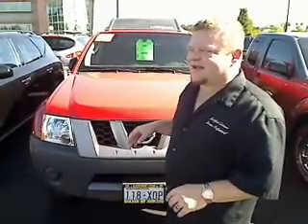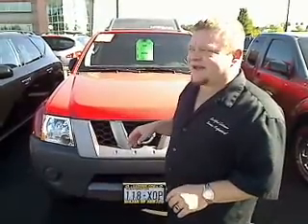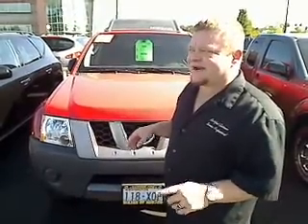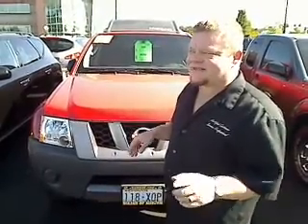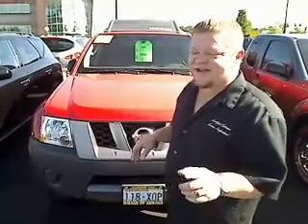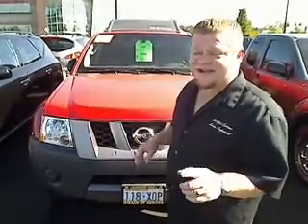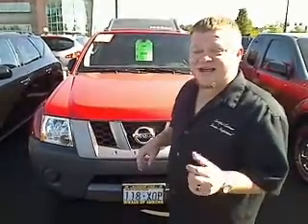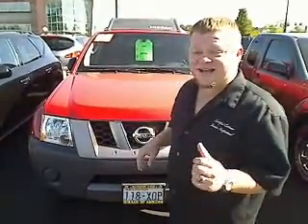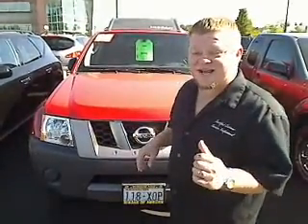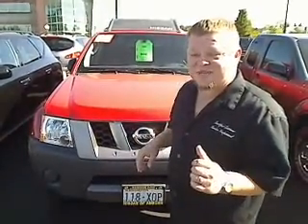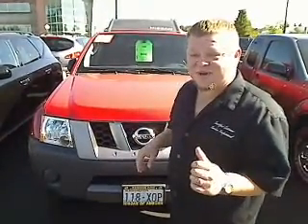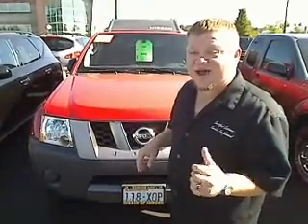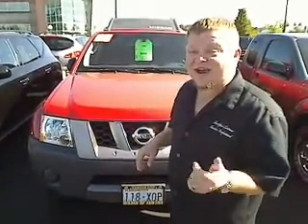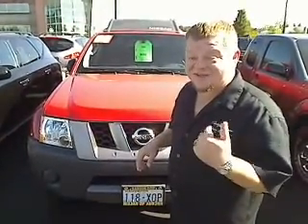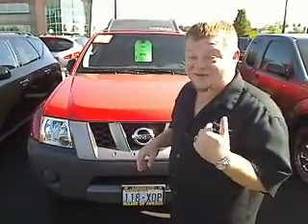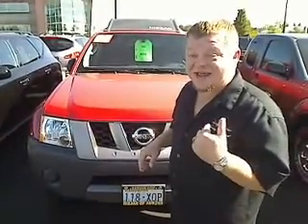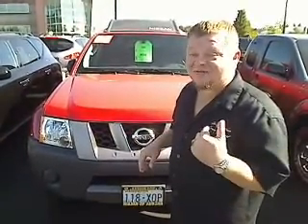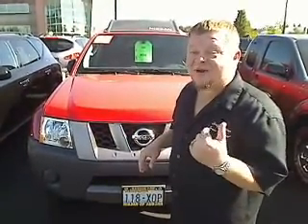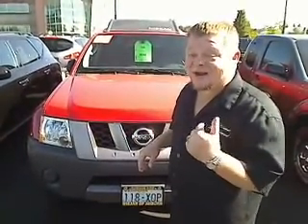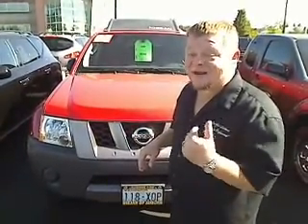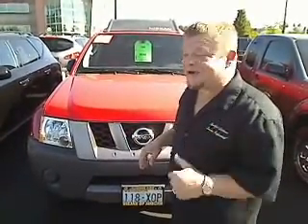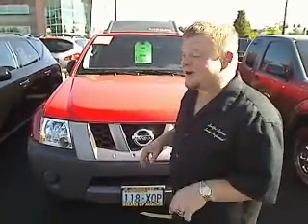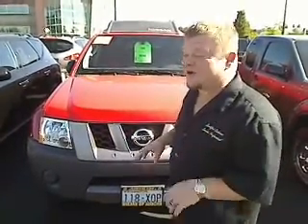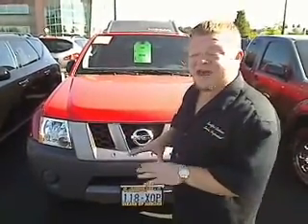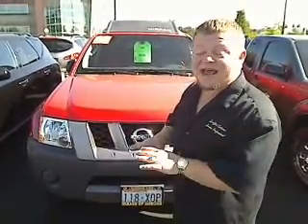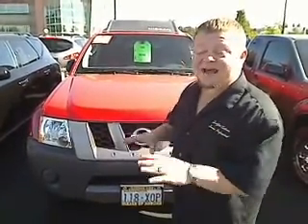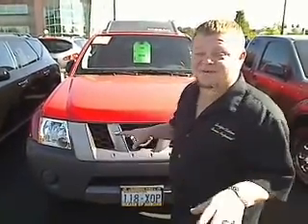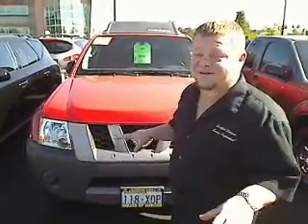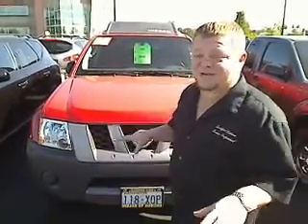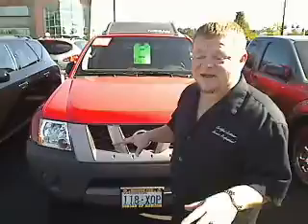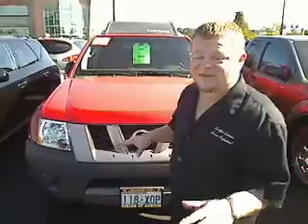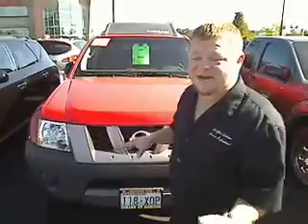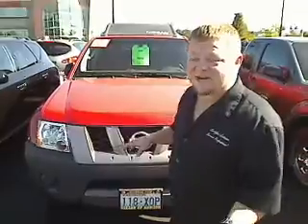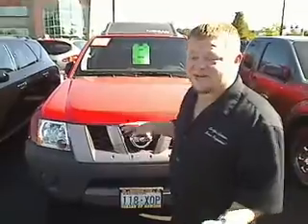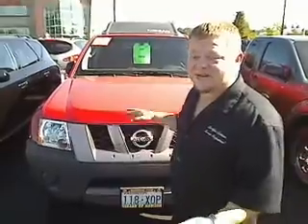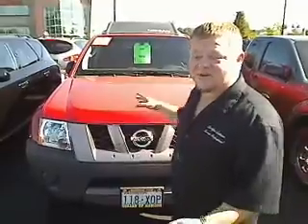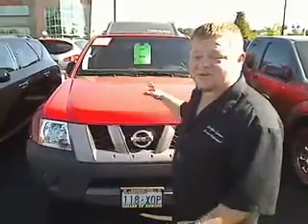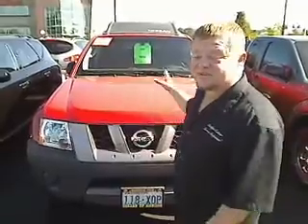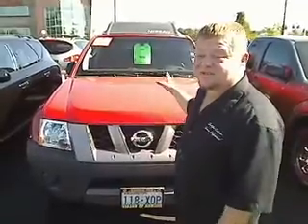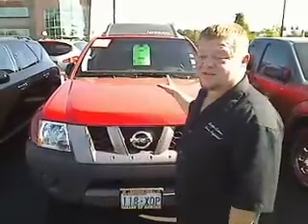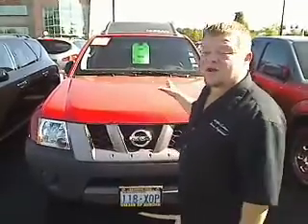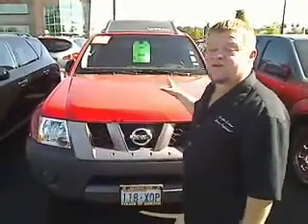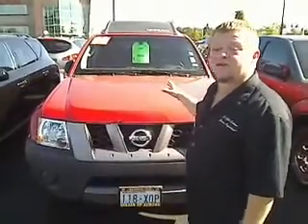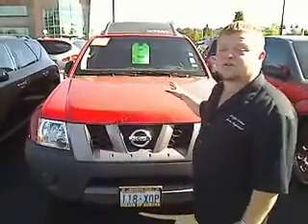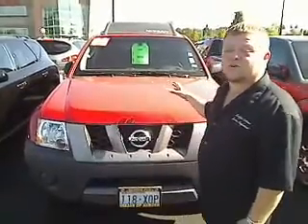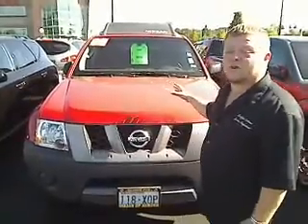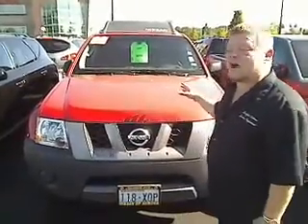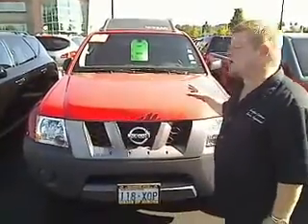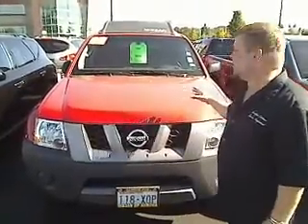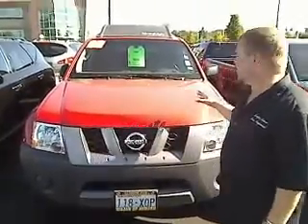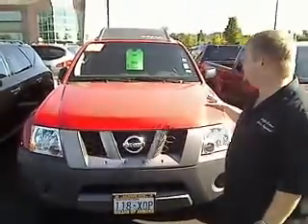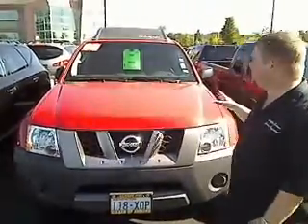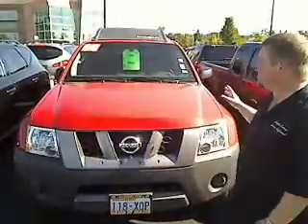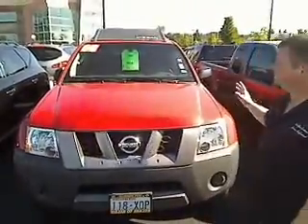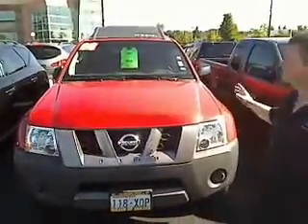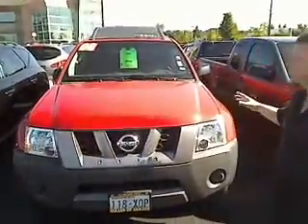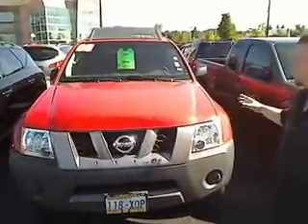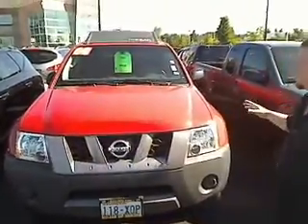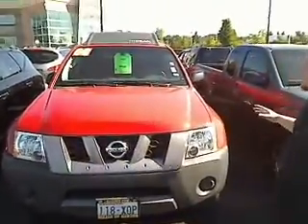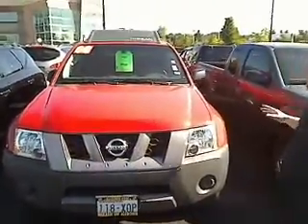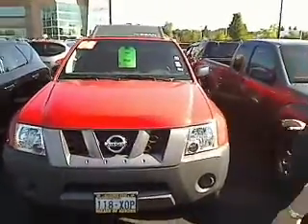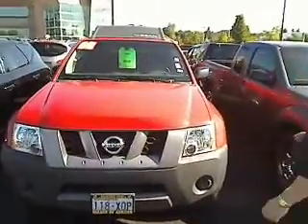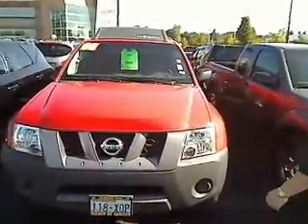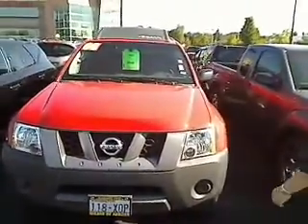I got to tell you, I like them a lot. I even have one and I drive one. Absolutely outstanding vehicles. This is called a virtual walk around — four wheel drive model.